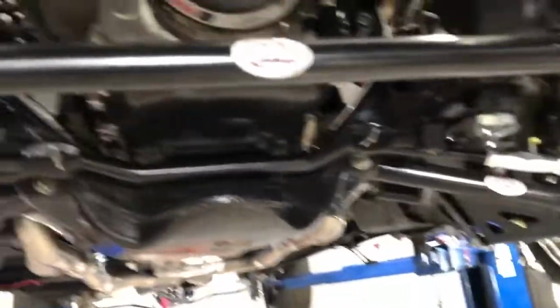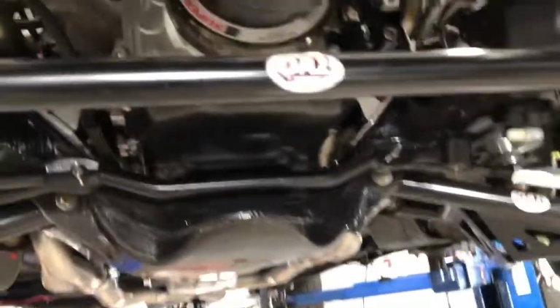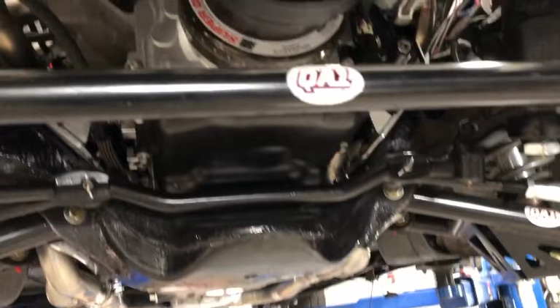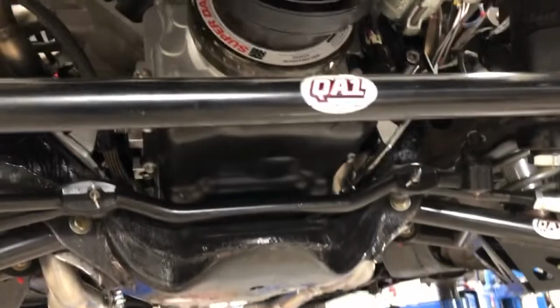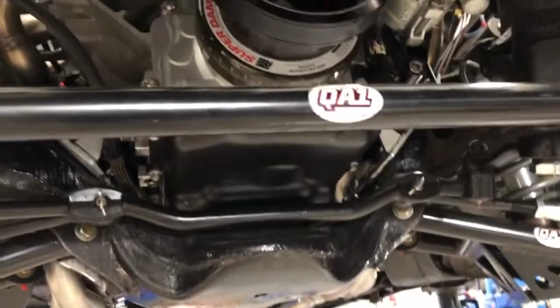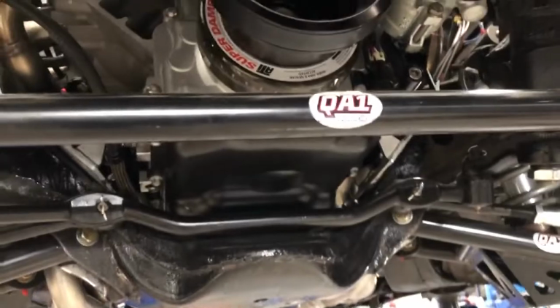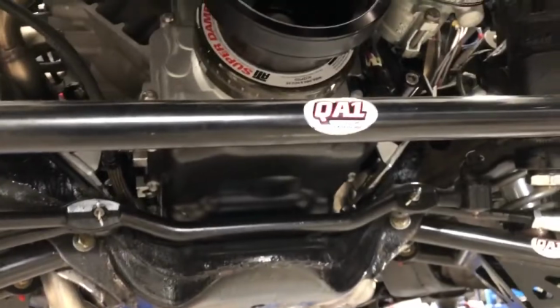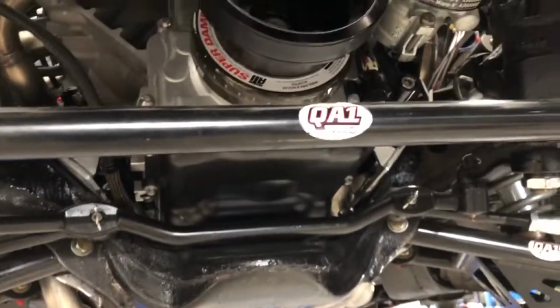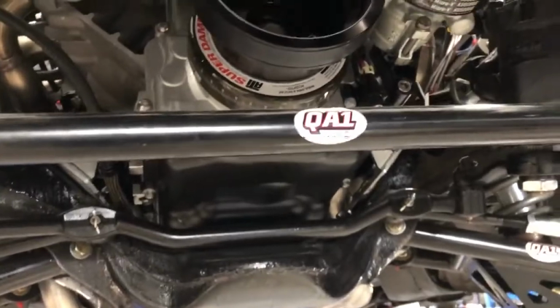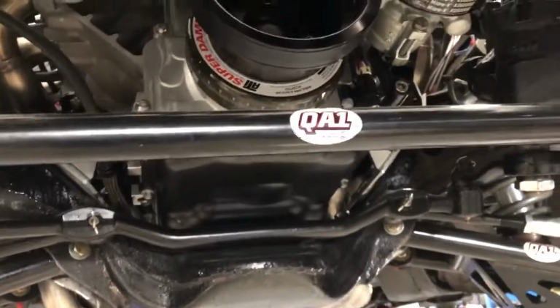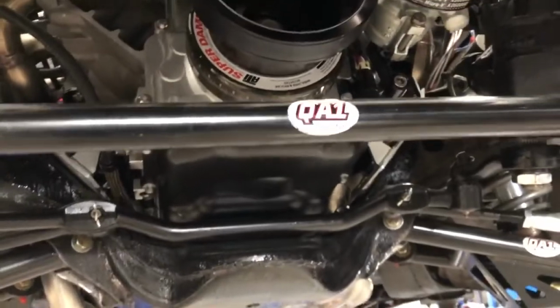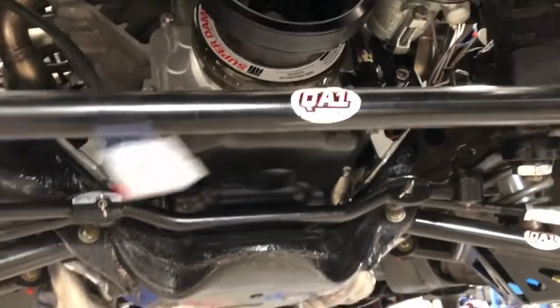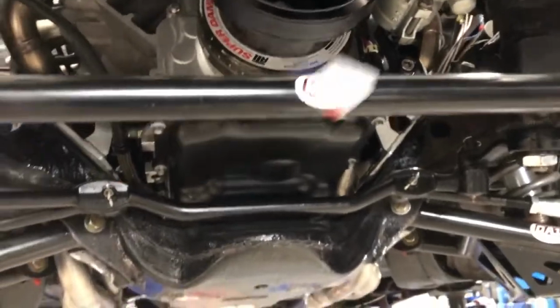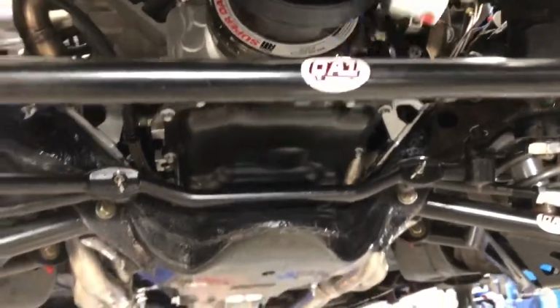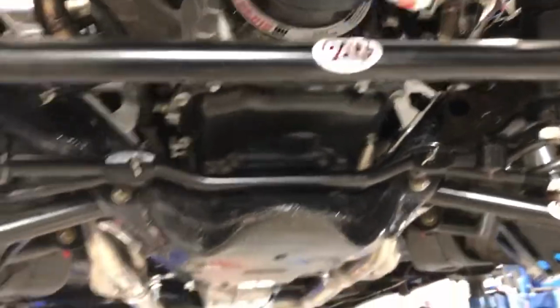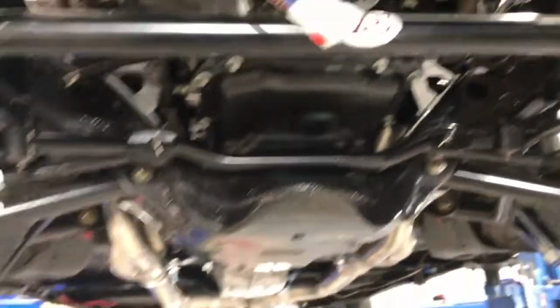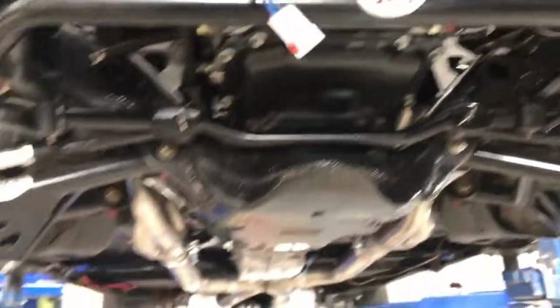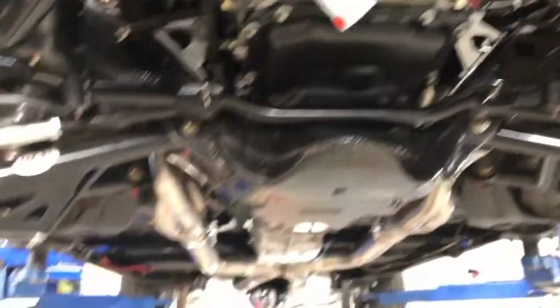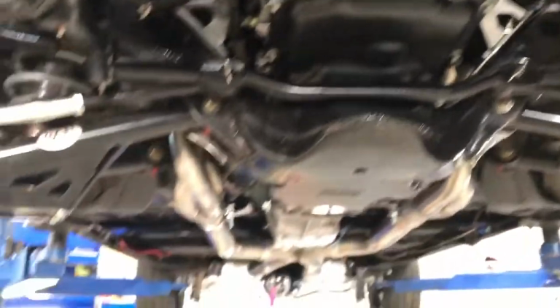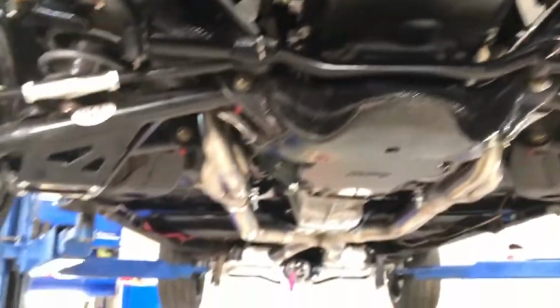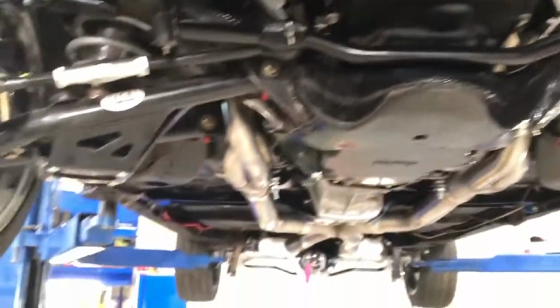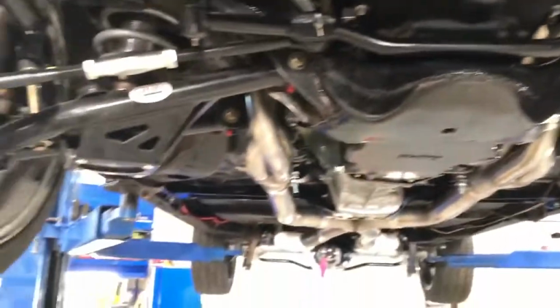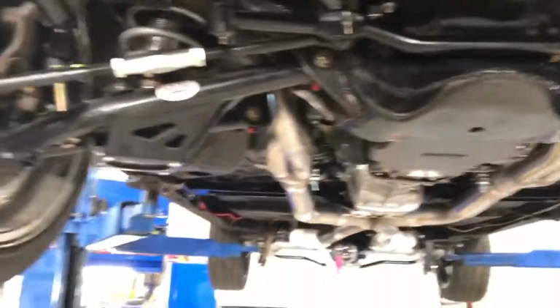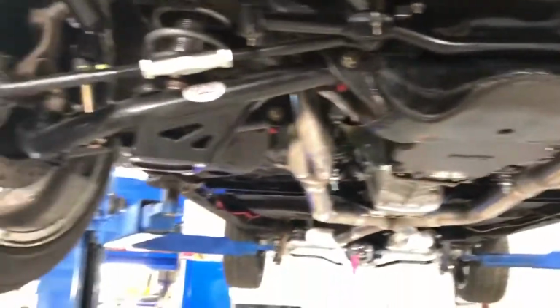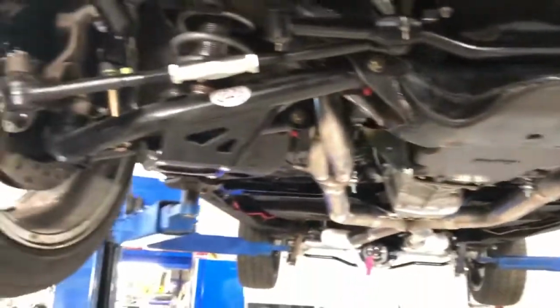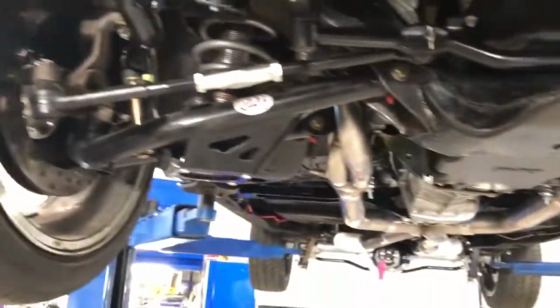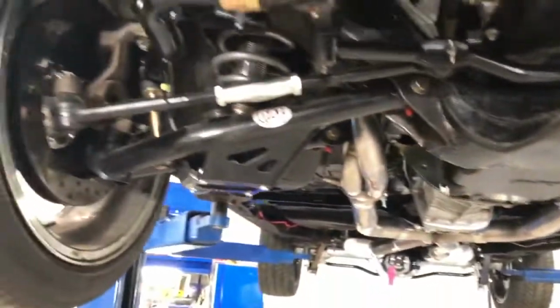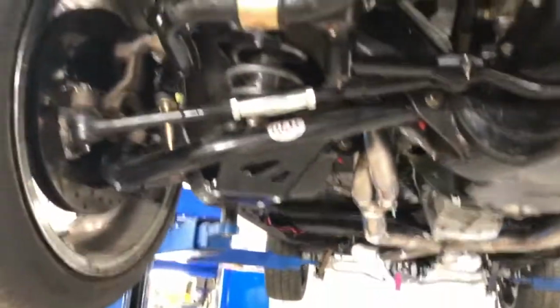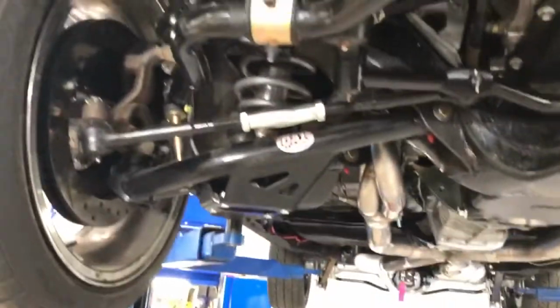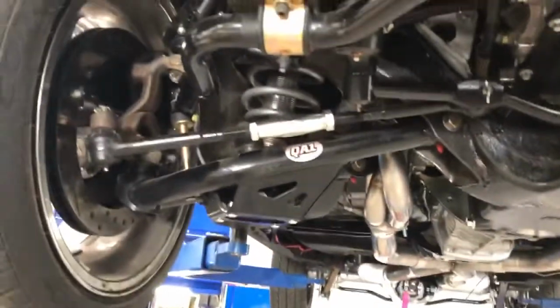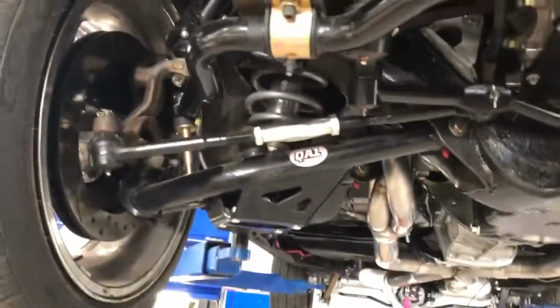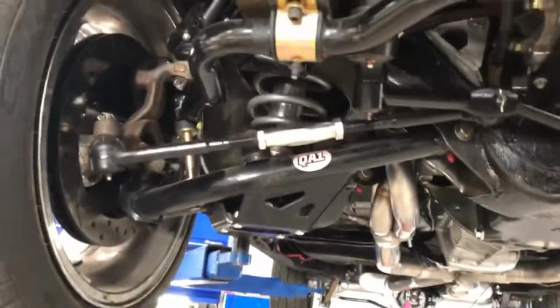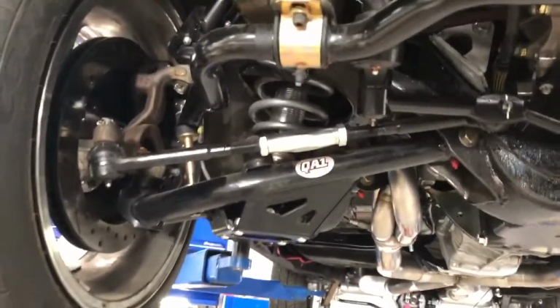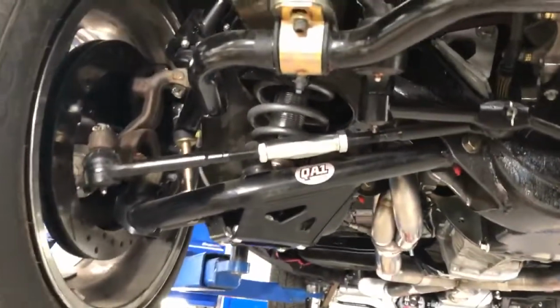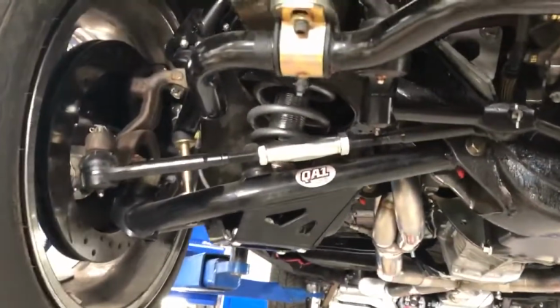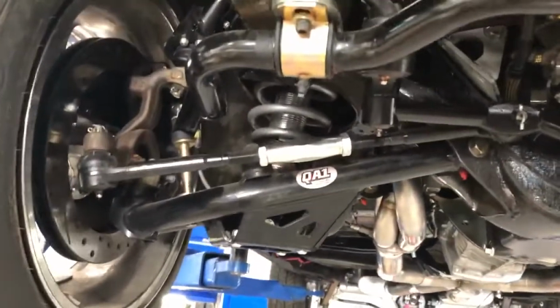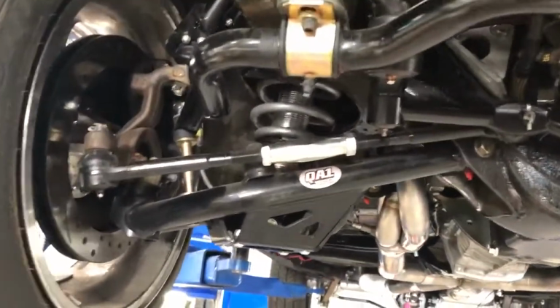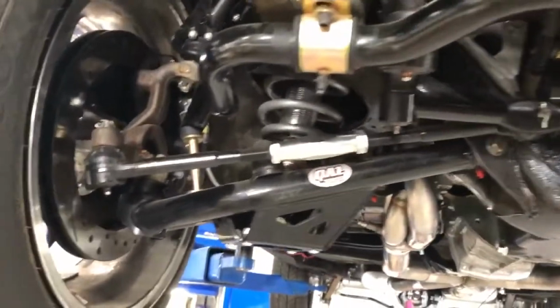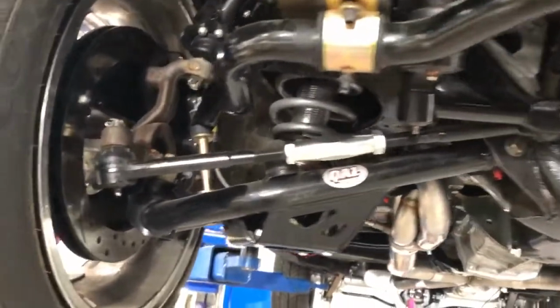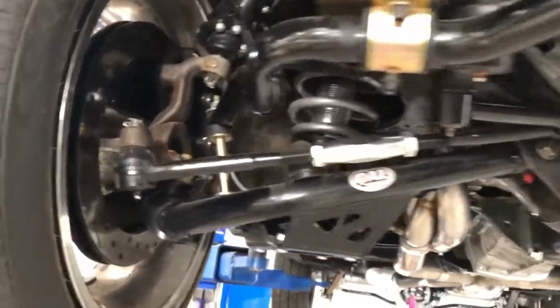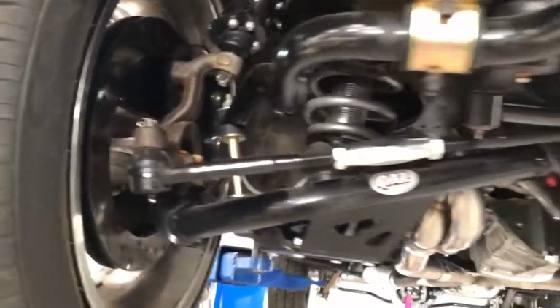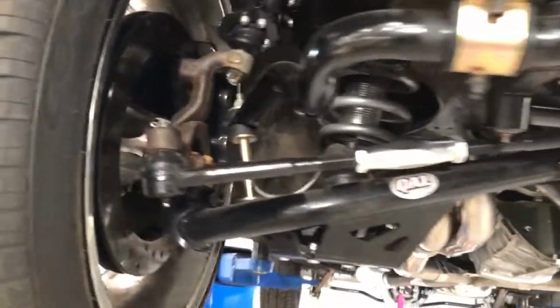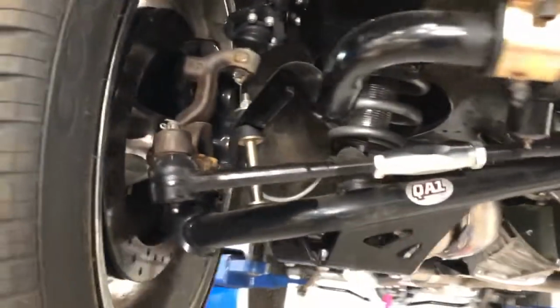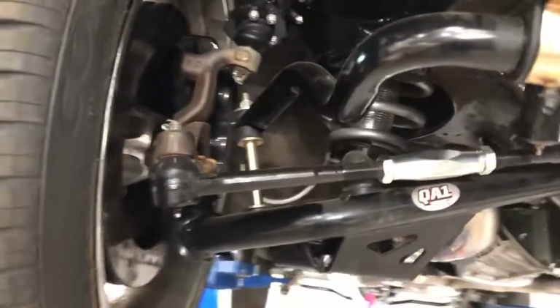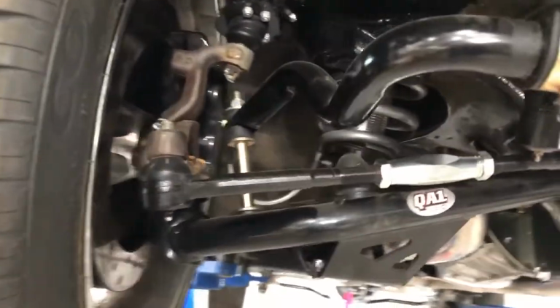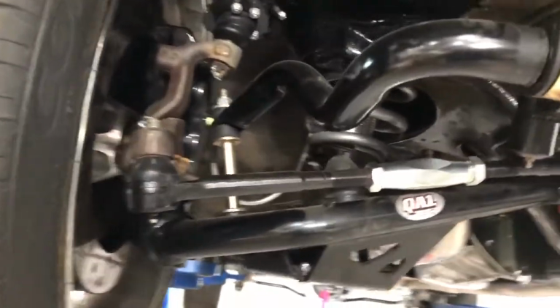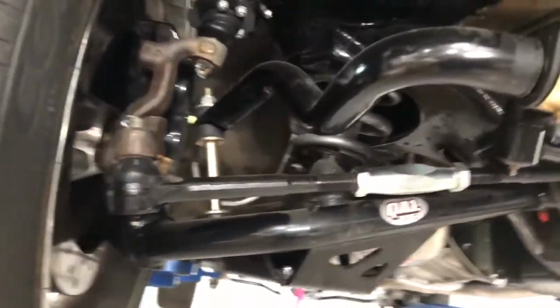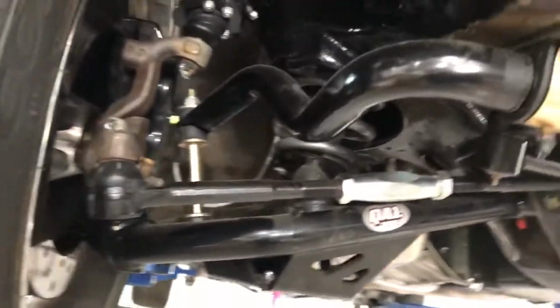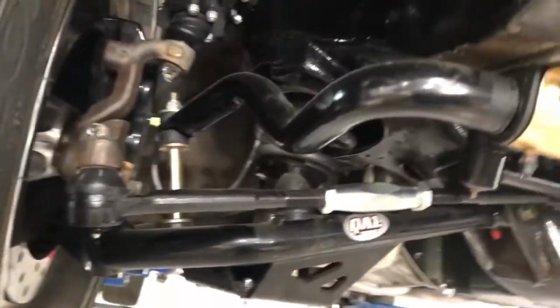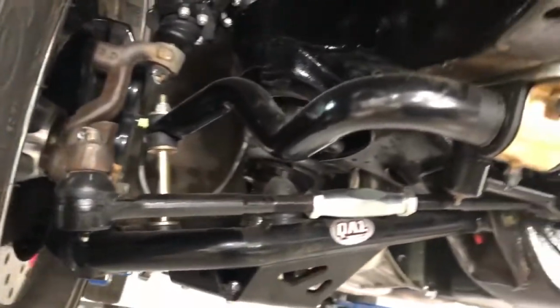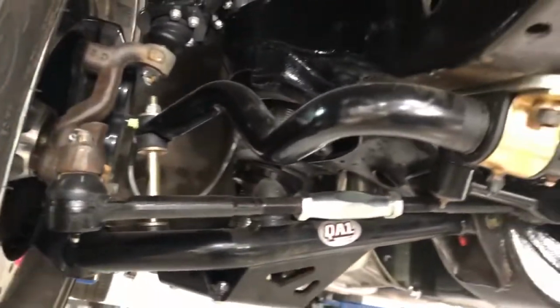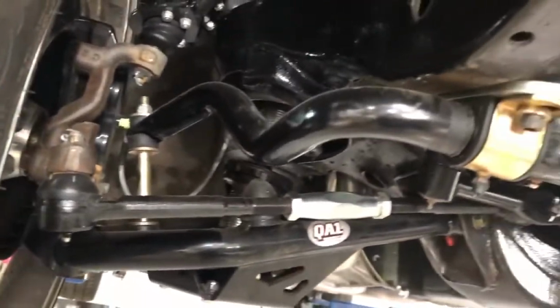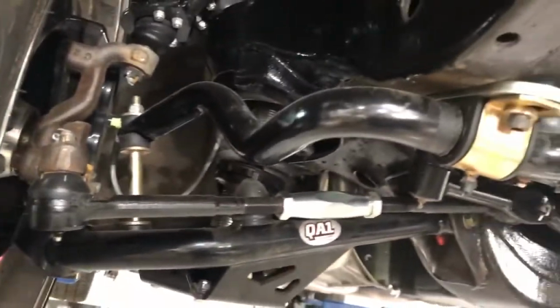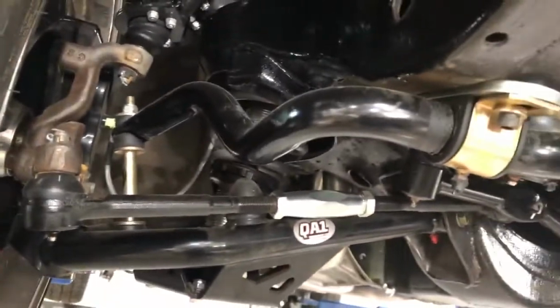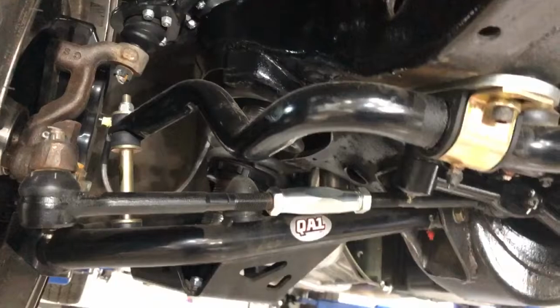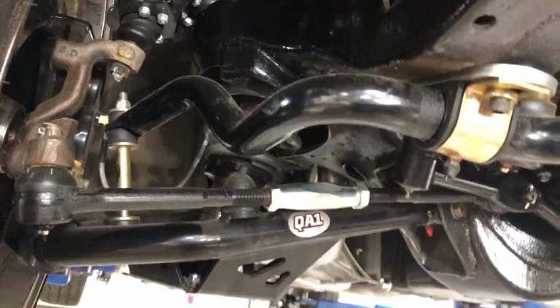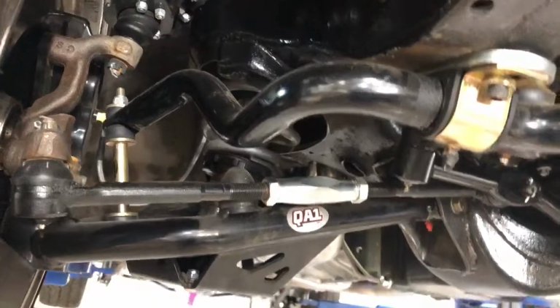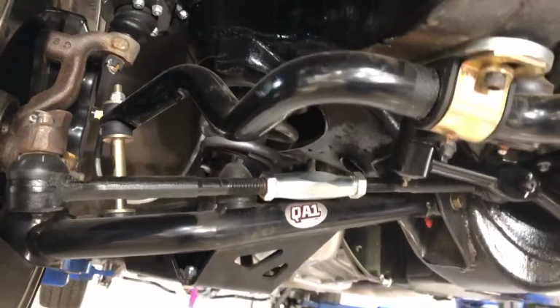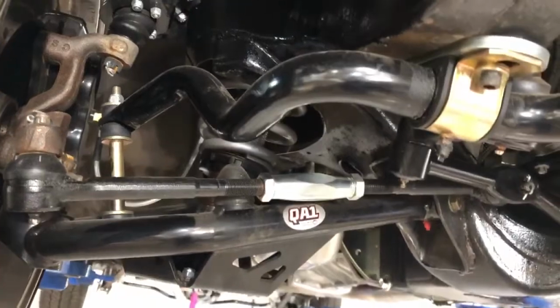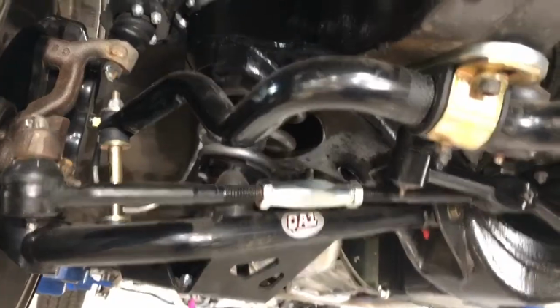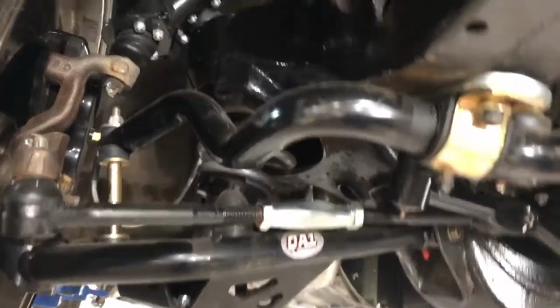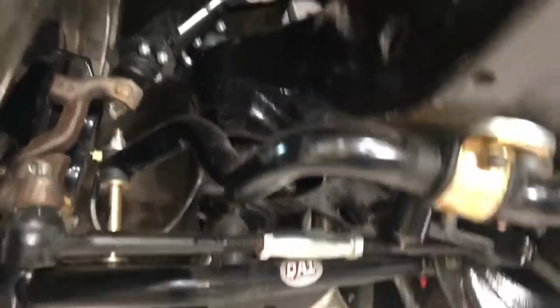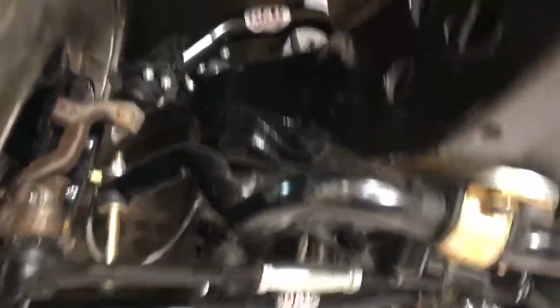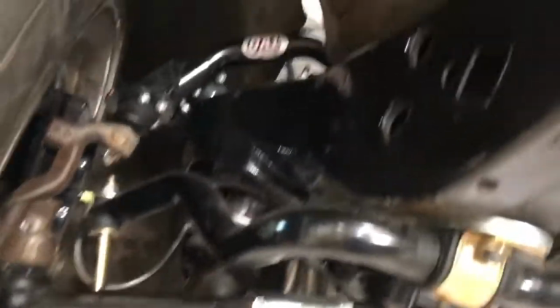My car is semi being converted over the next year and a half for land speed racing. Oh yeah? That's cool.